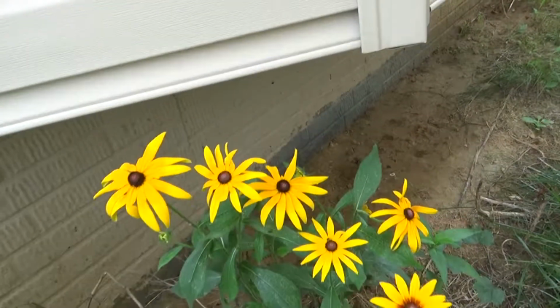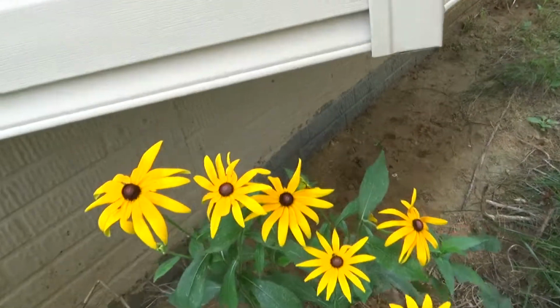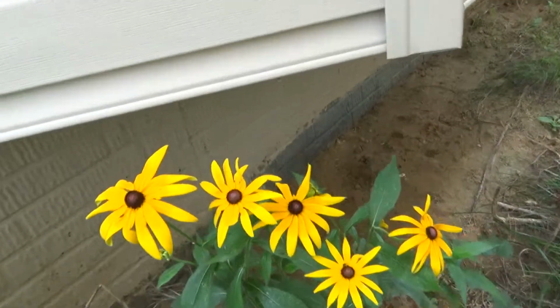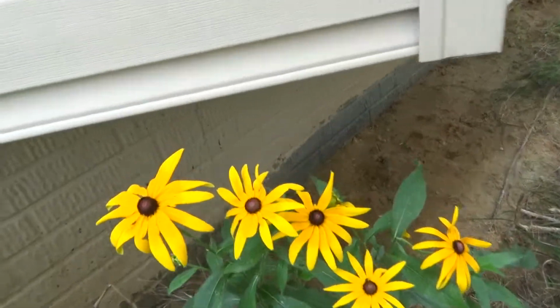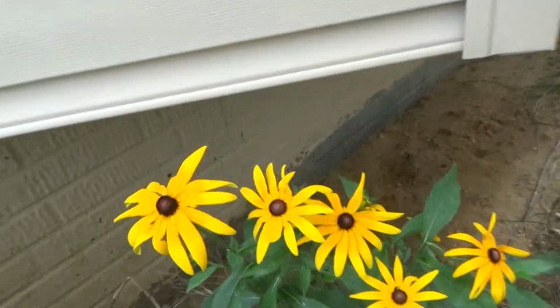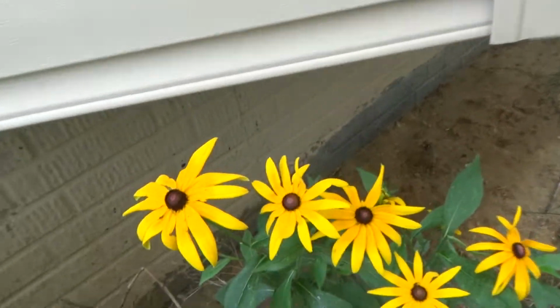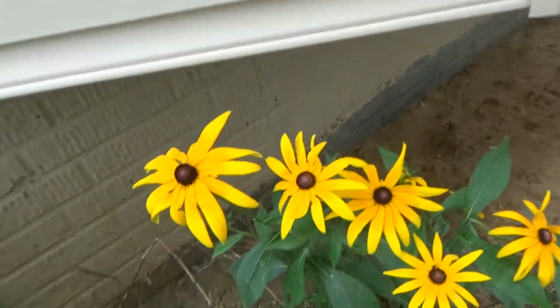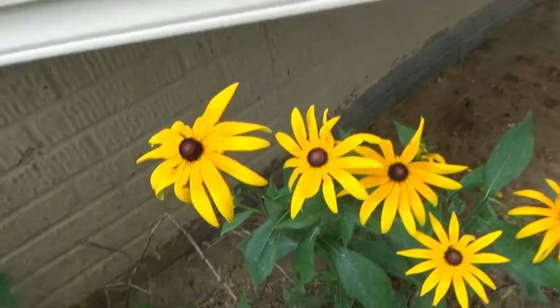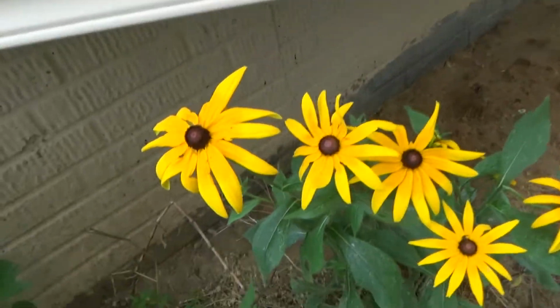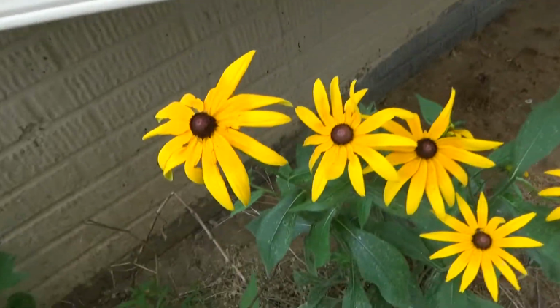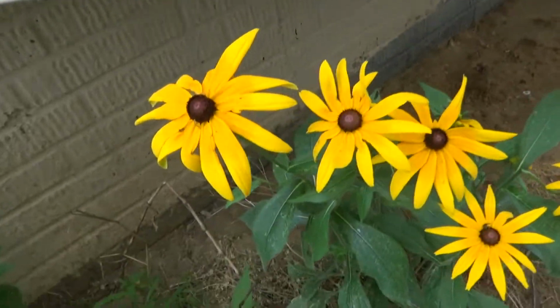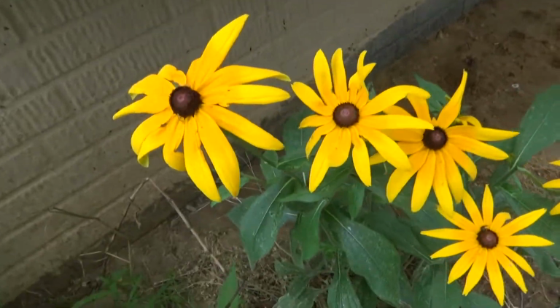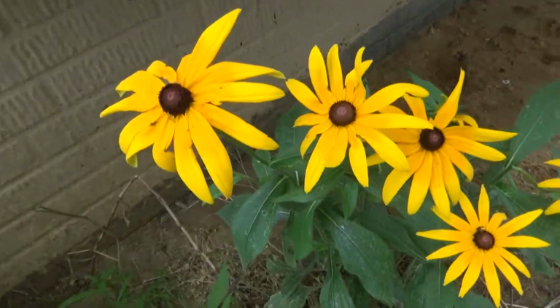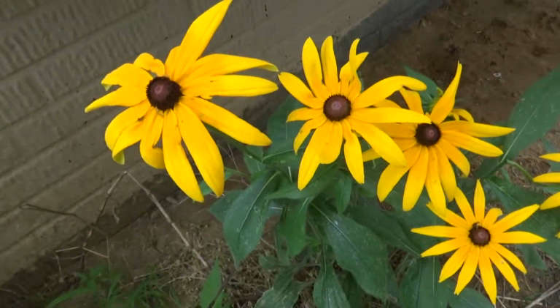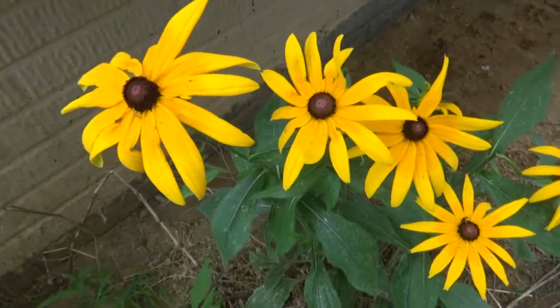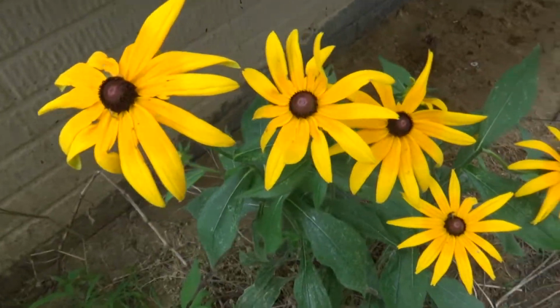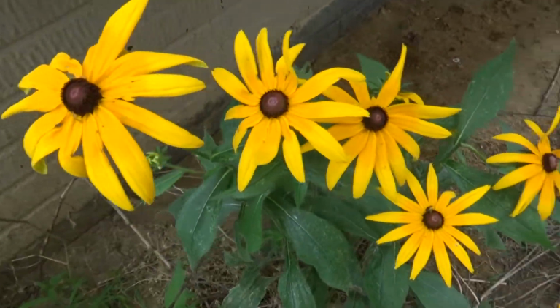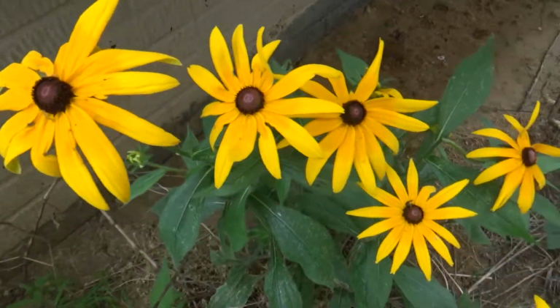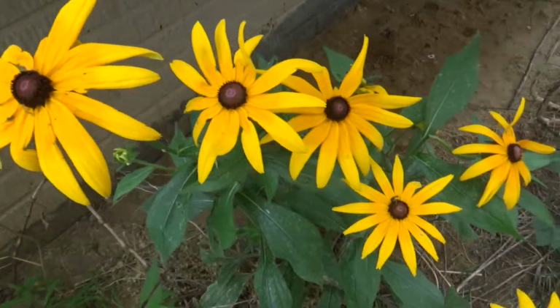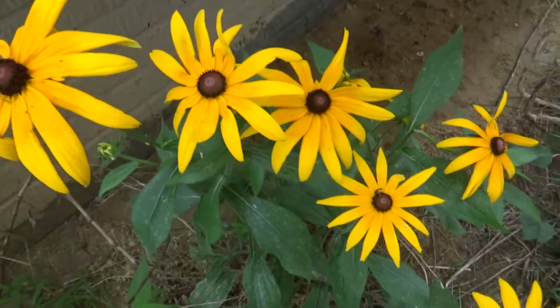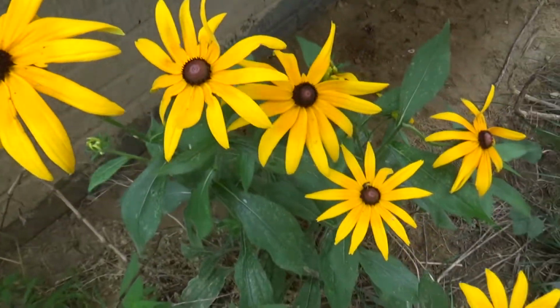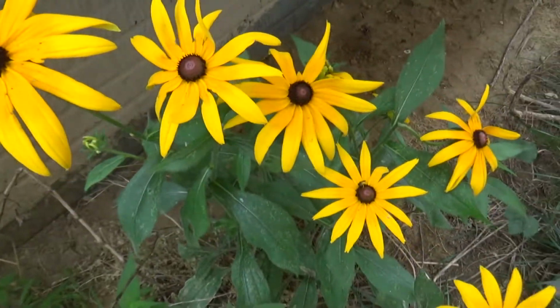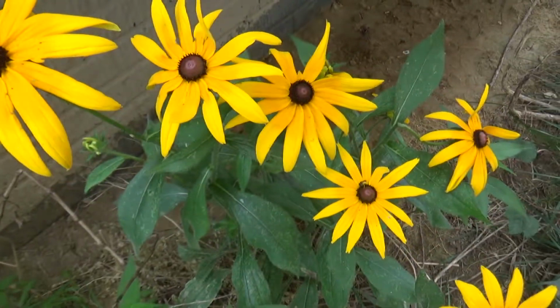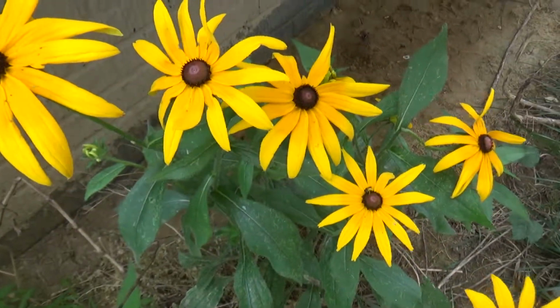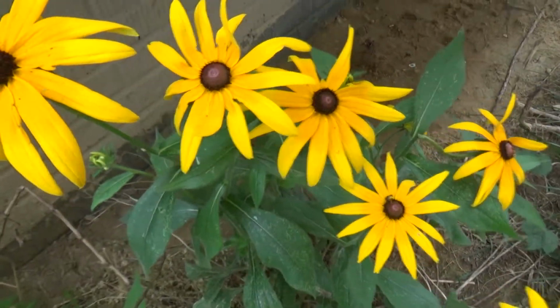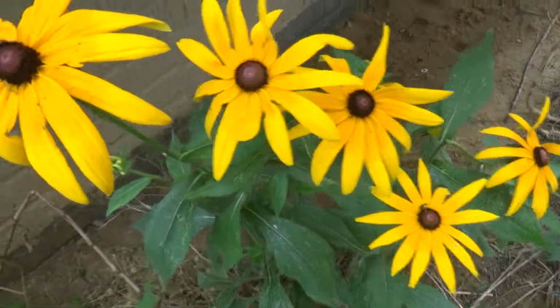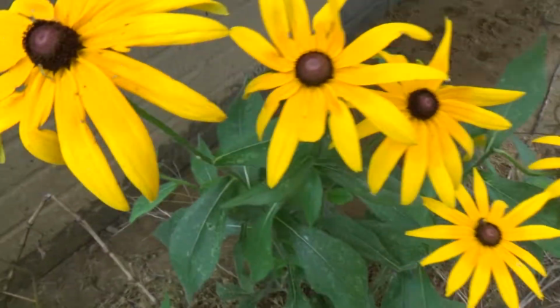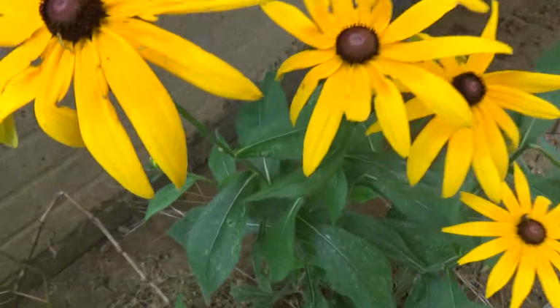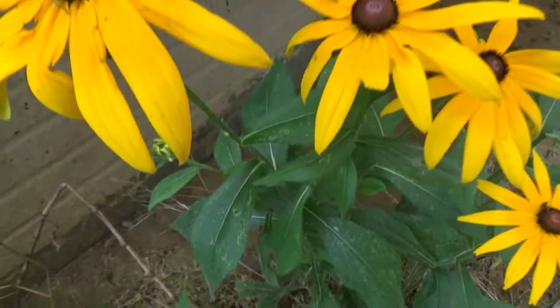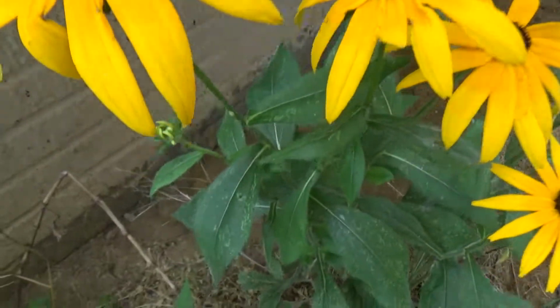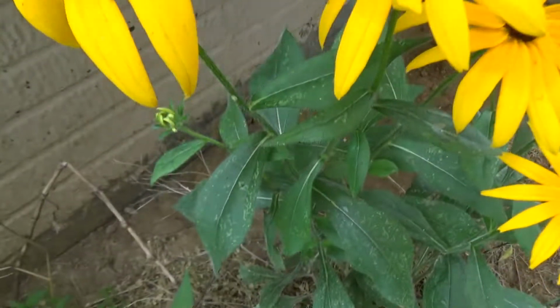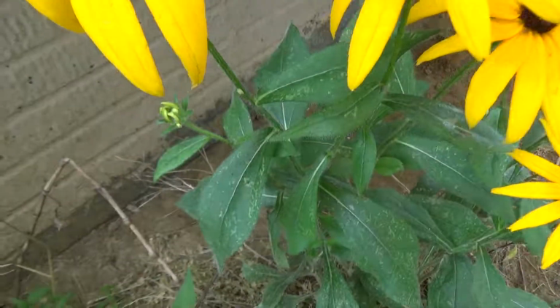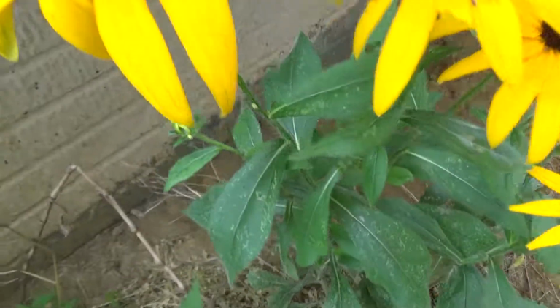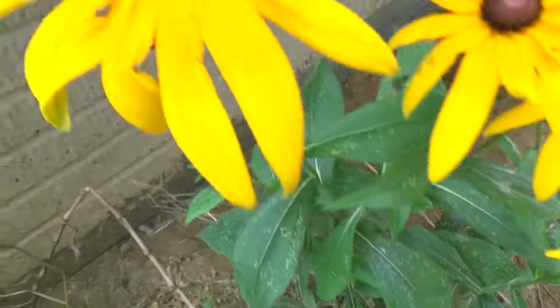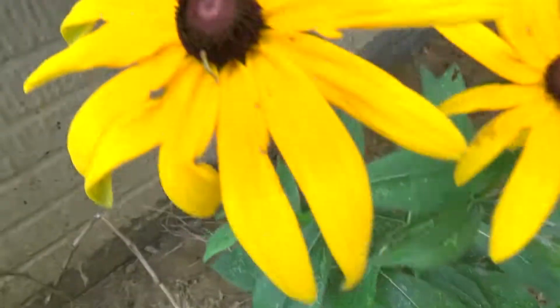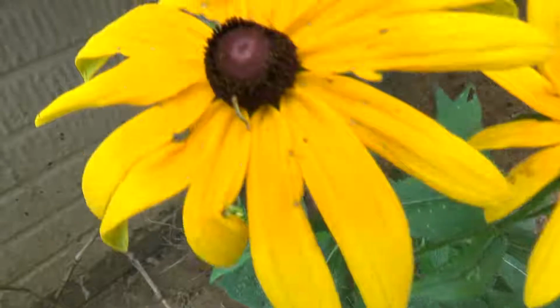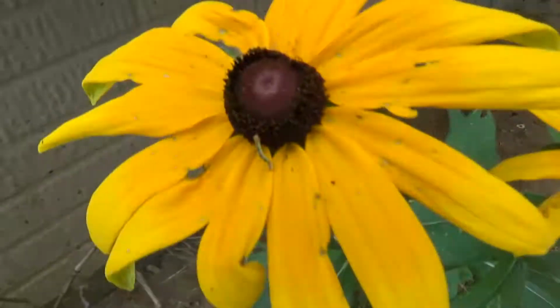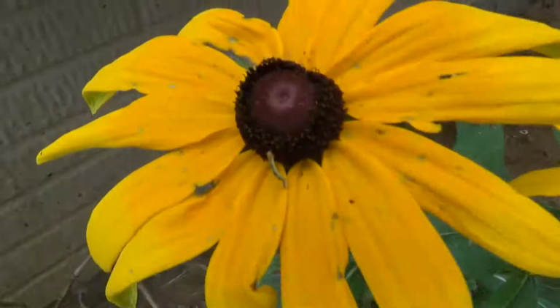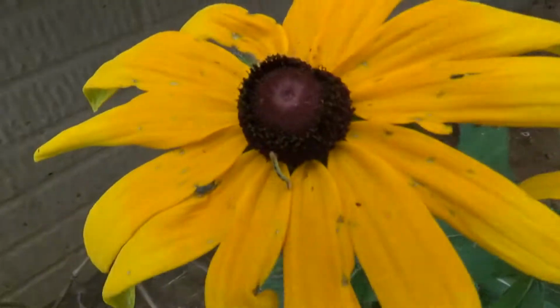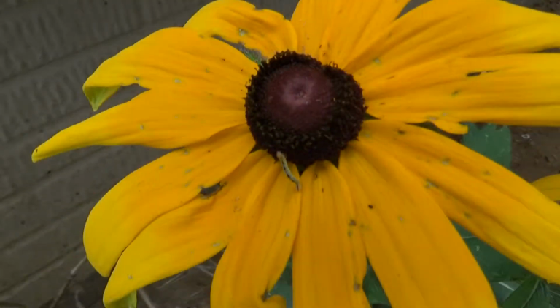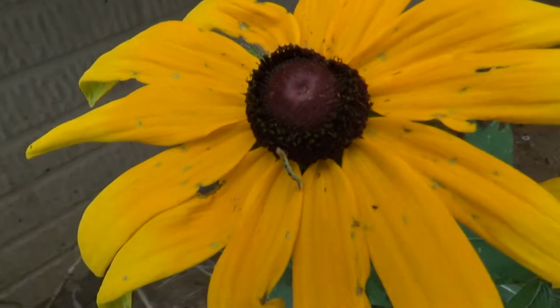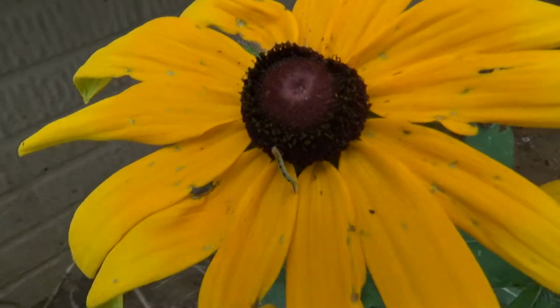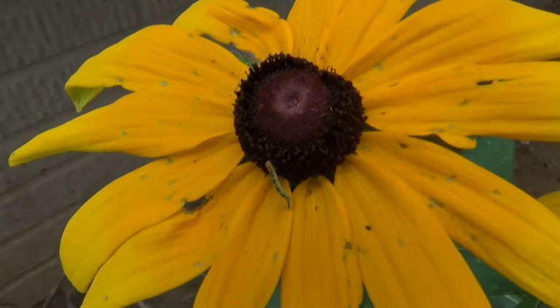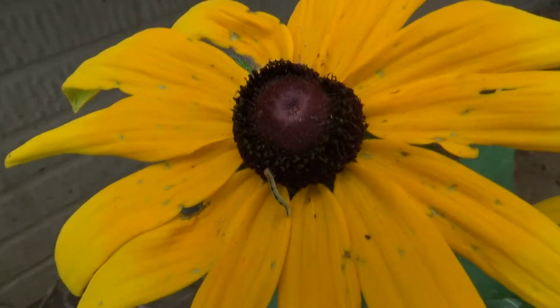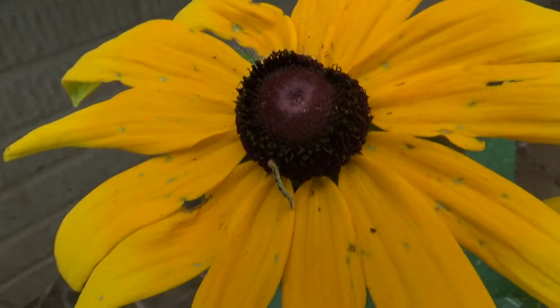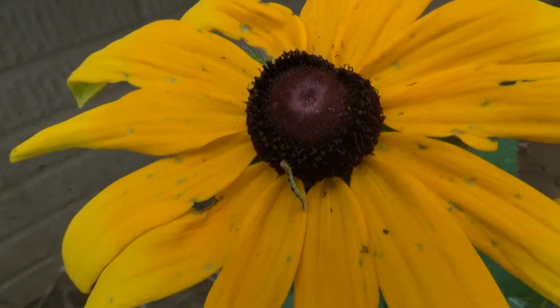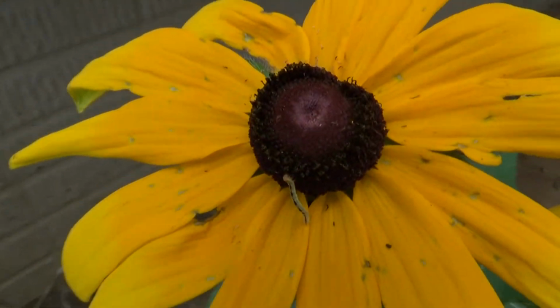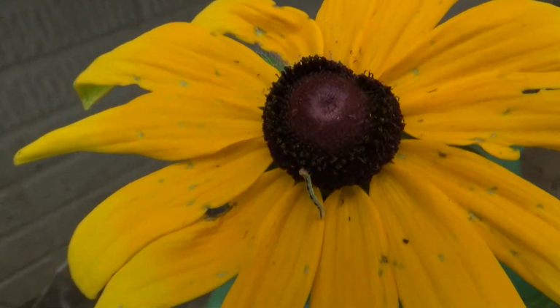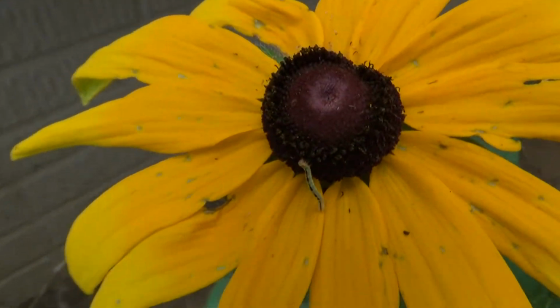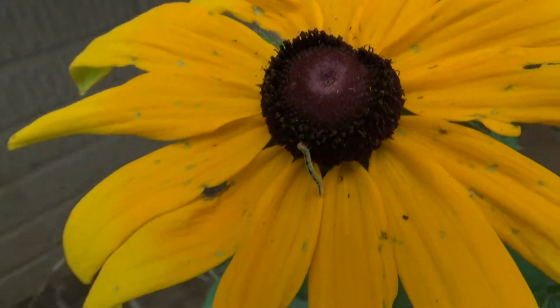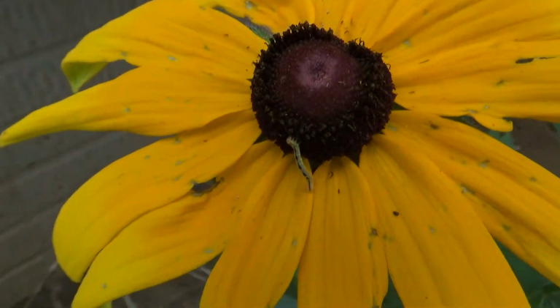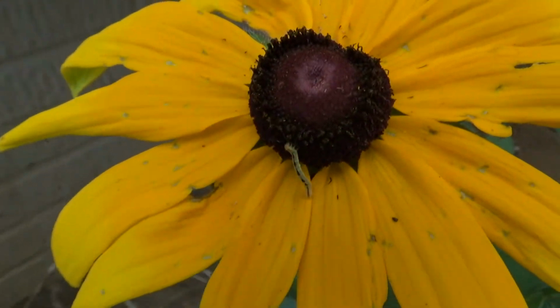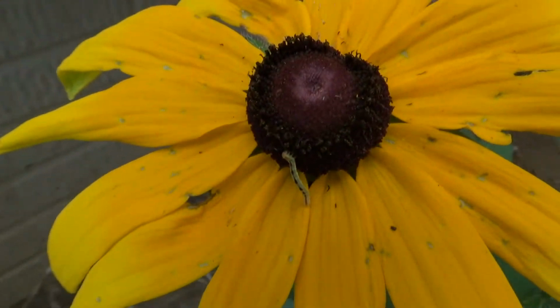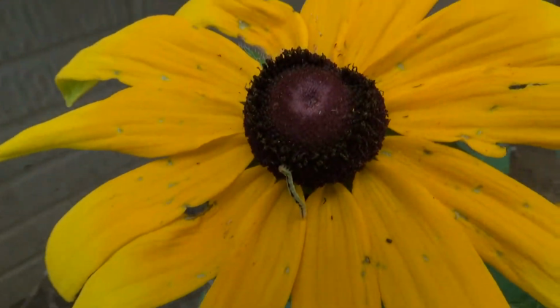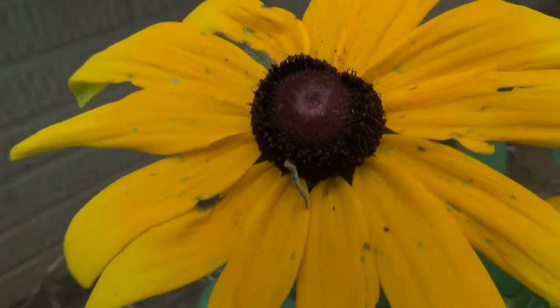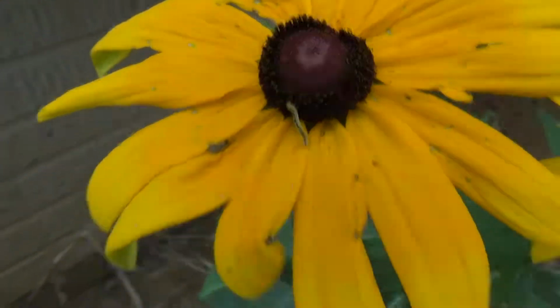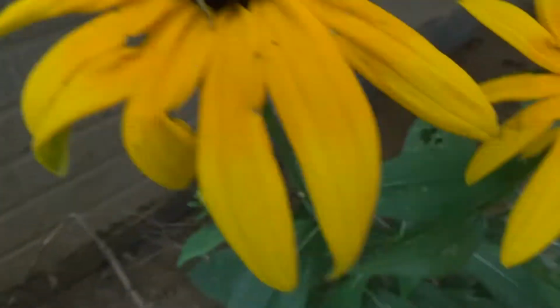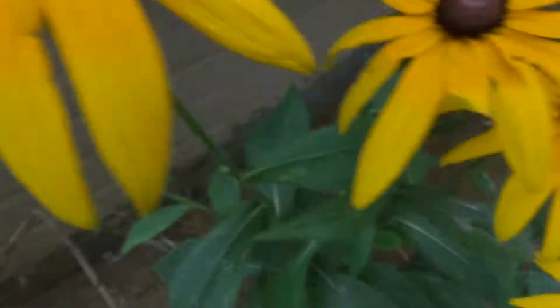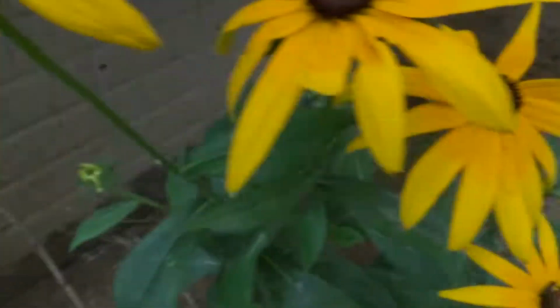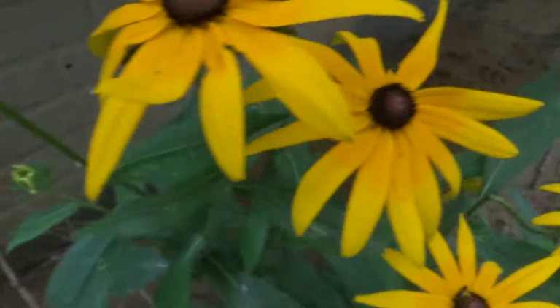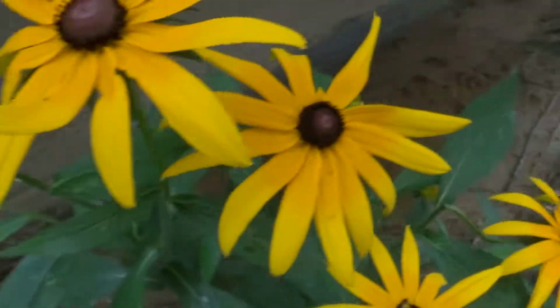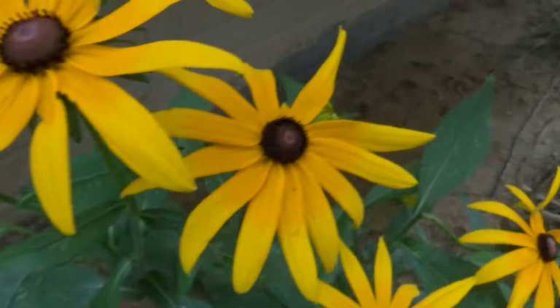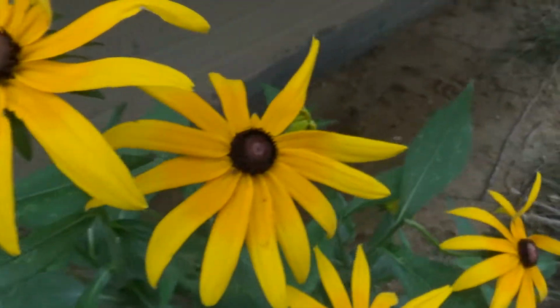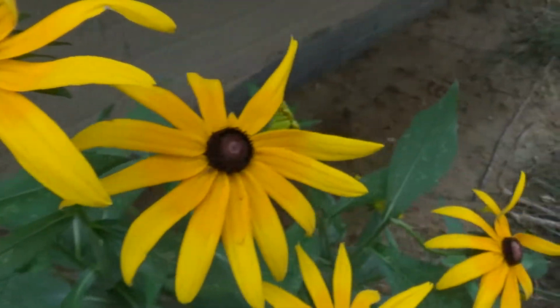Birds. There's a little inchworm there. I don't know if you can see it. Eating my flowers.